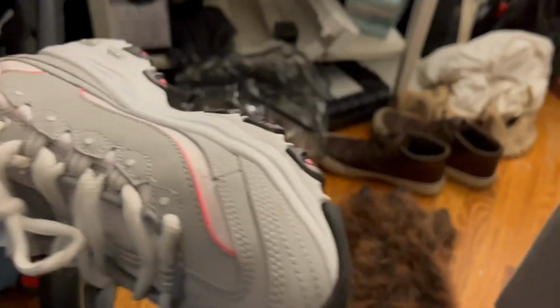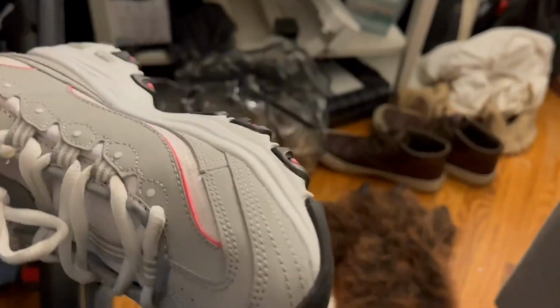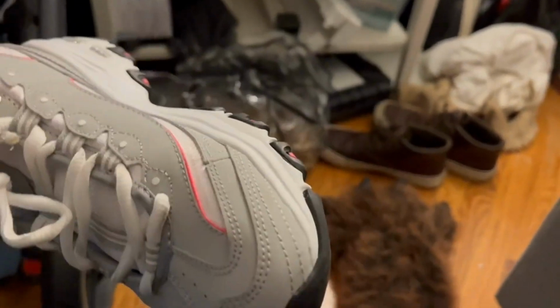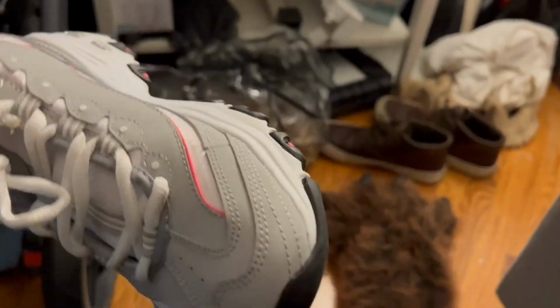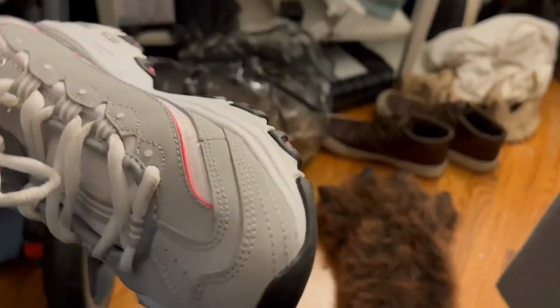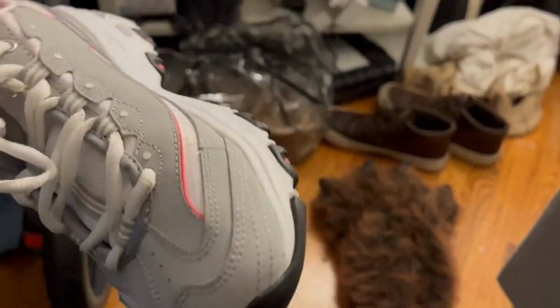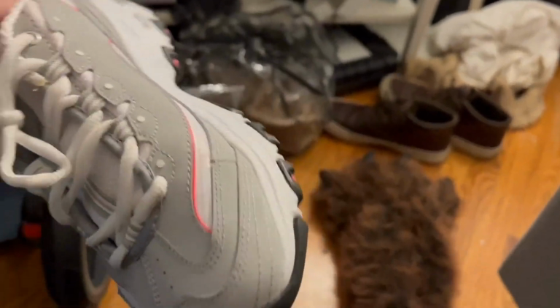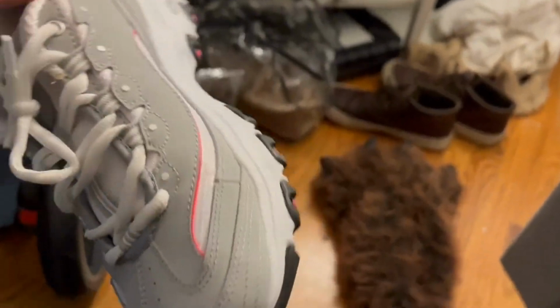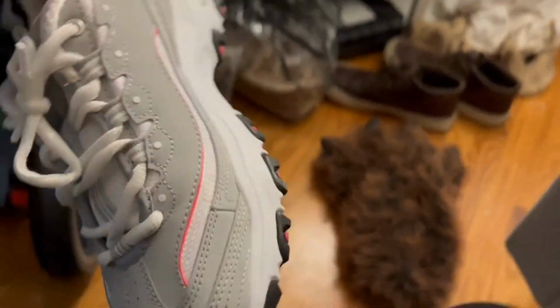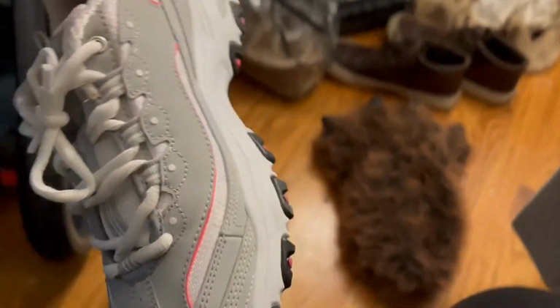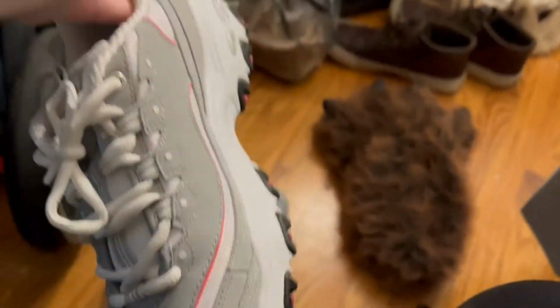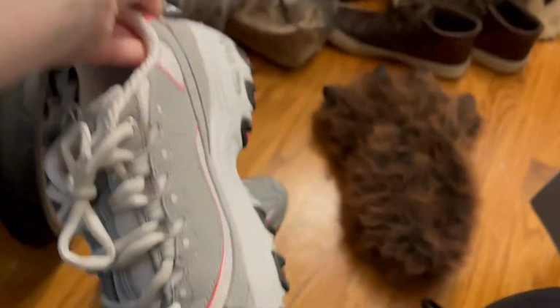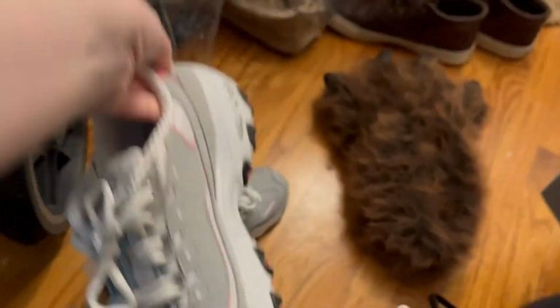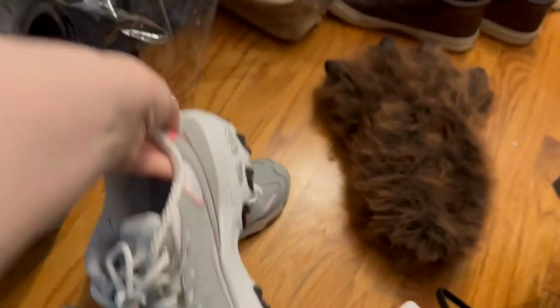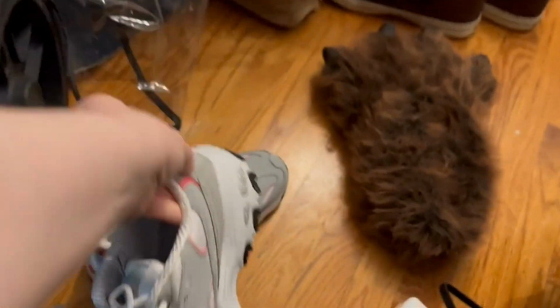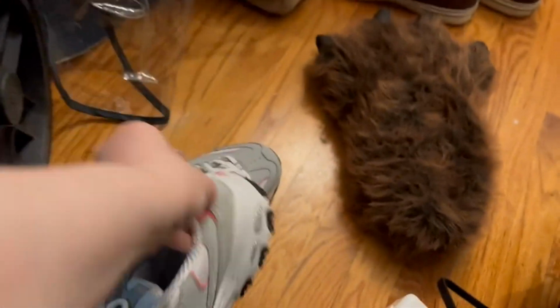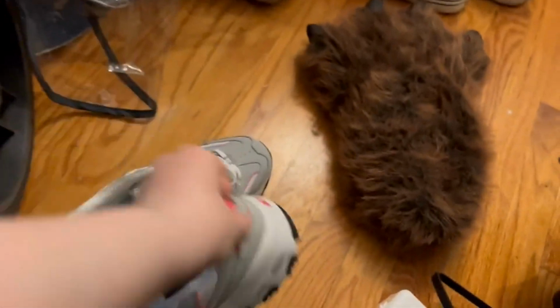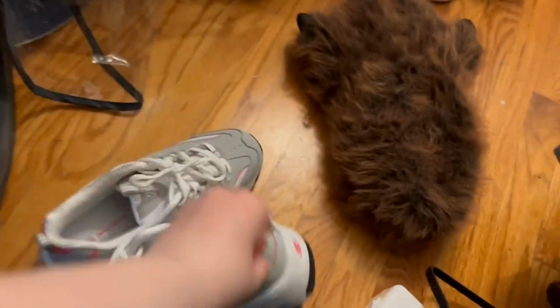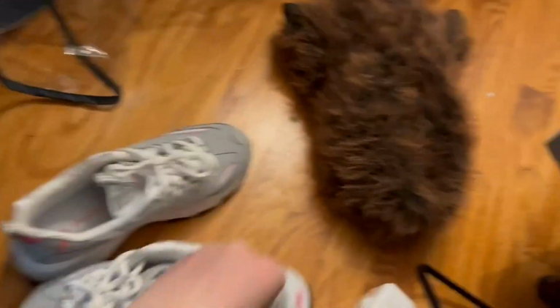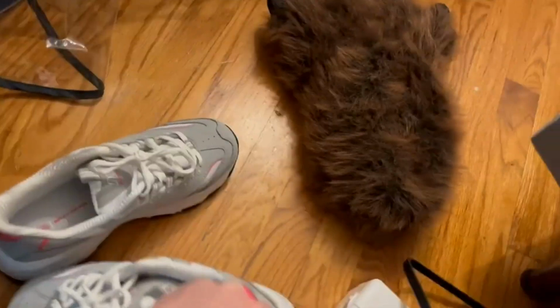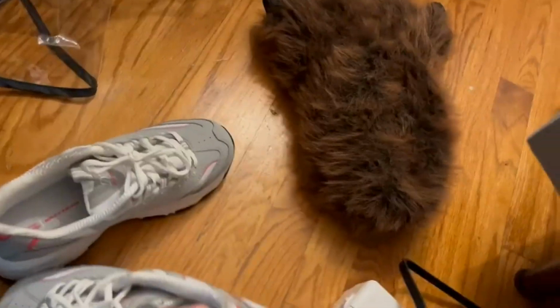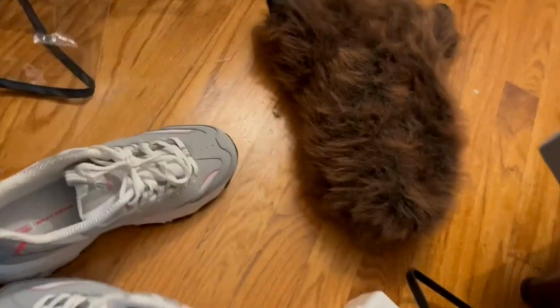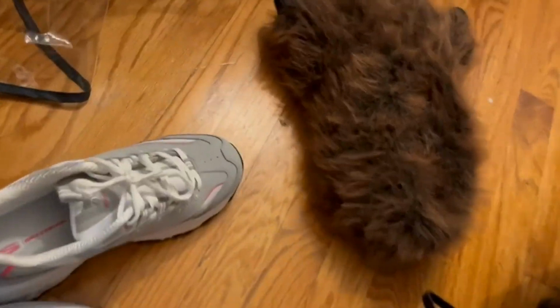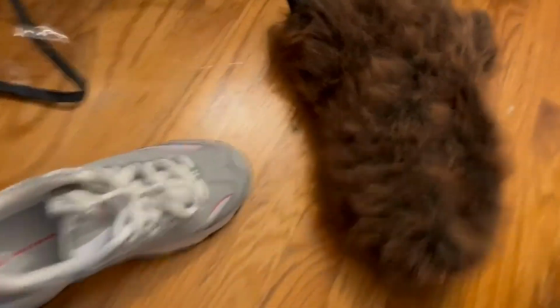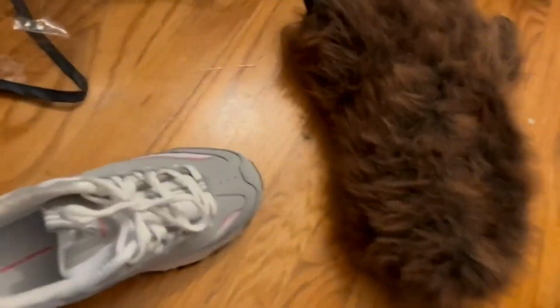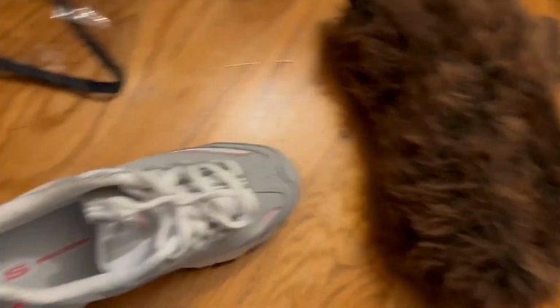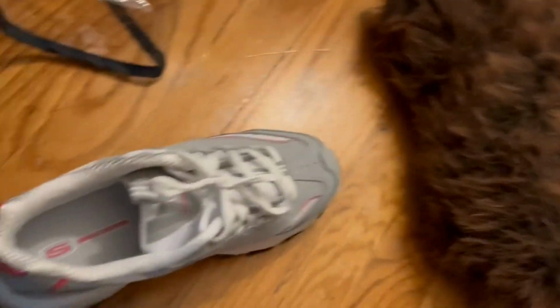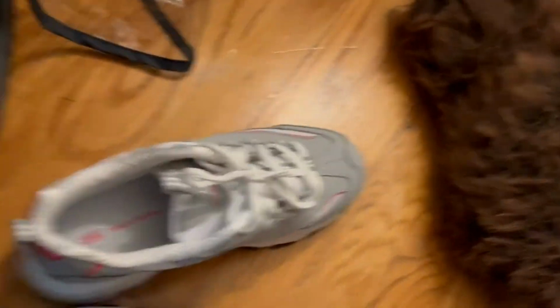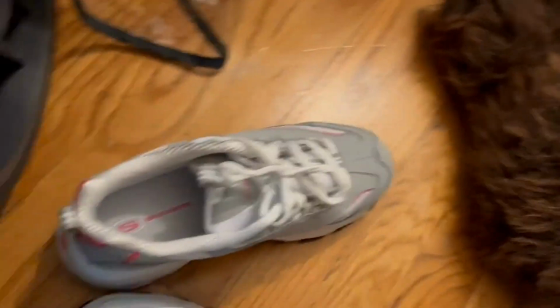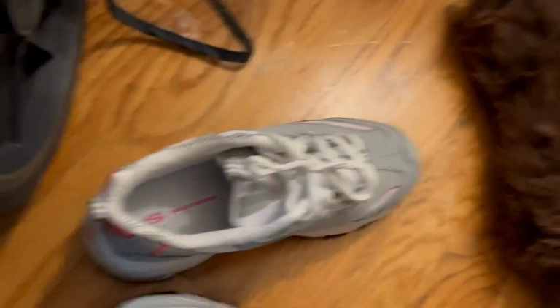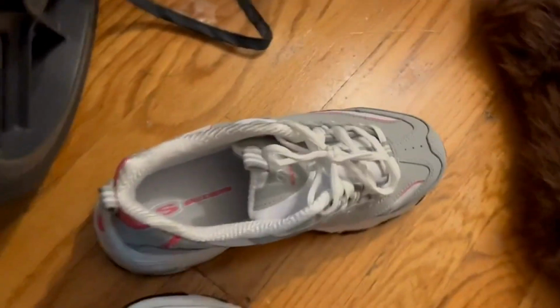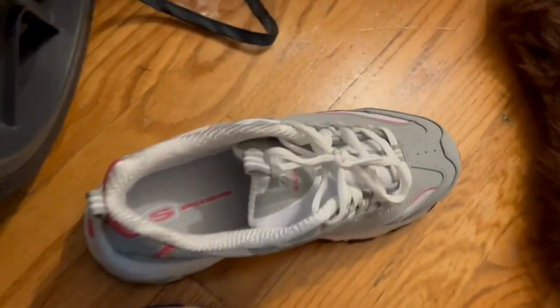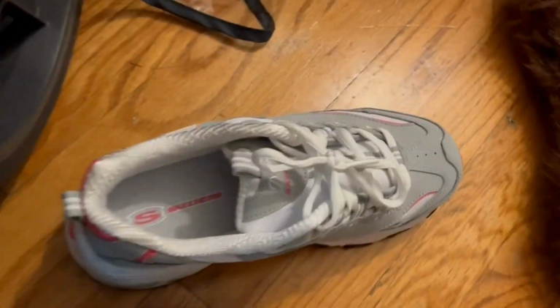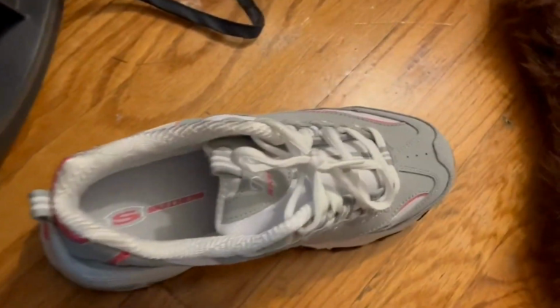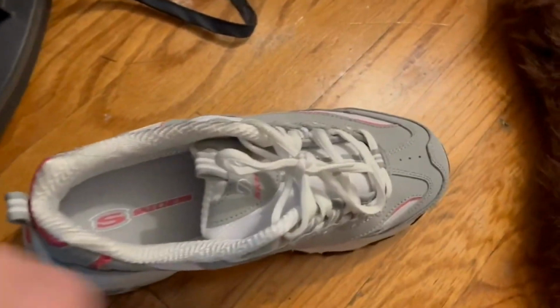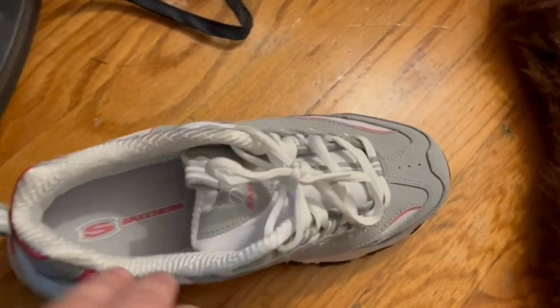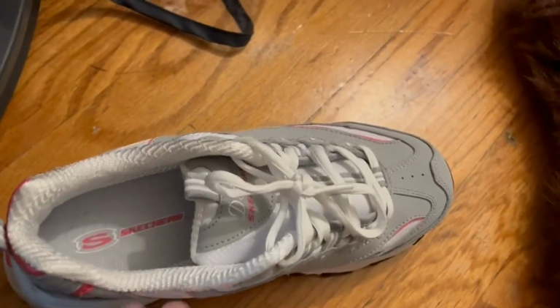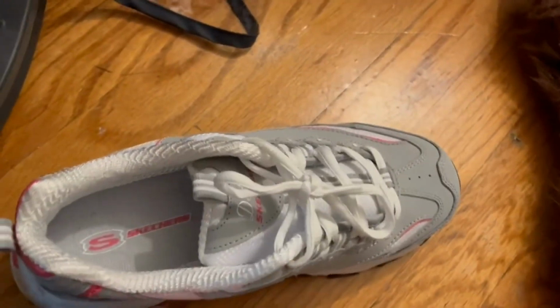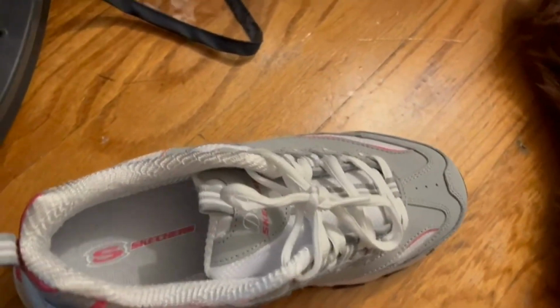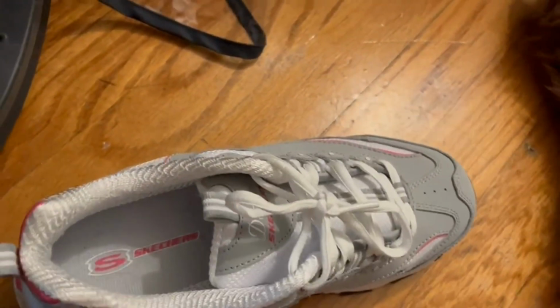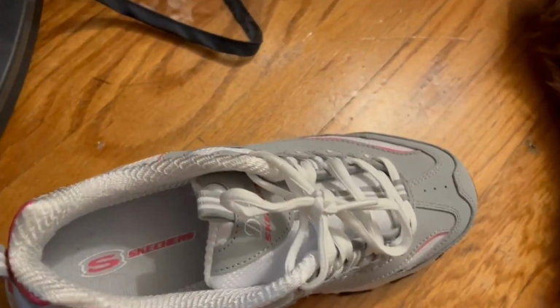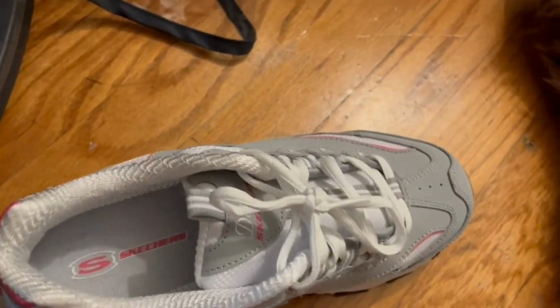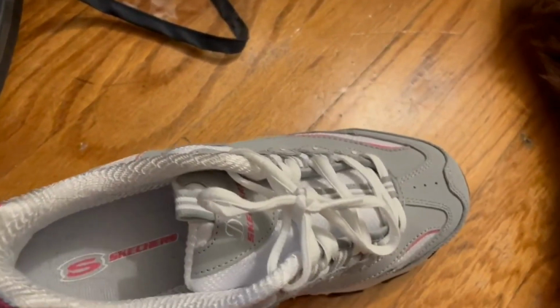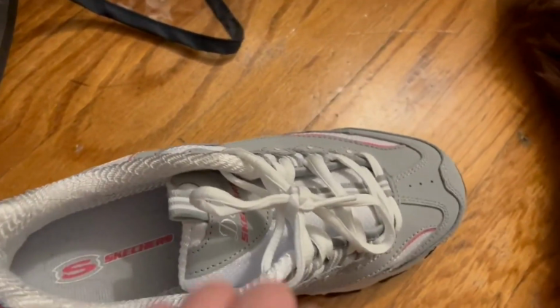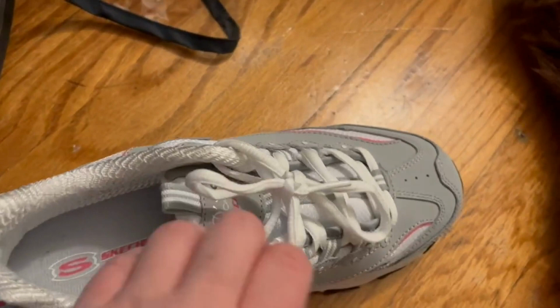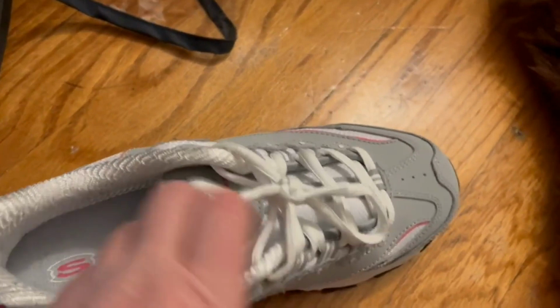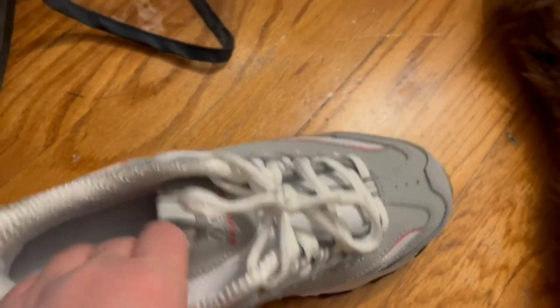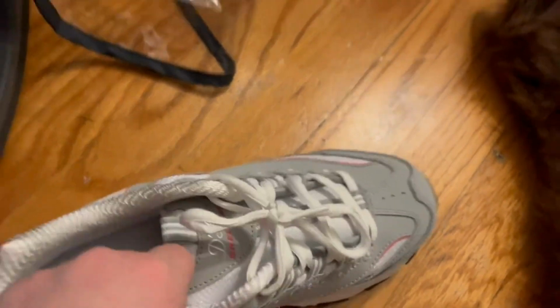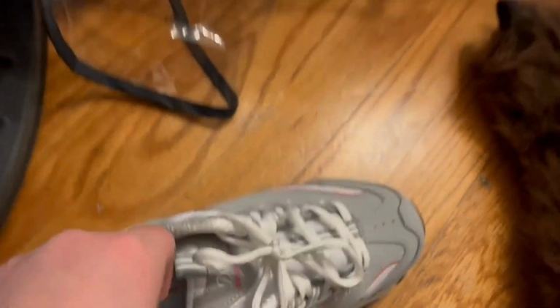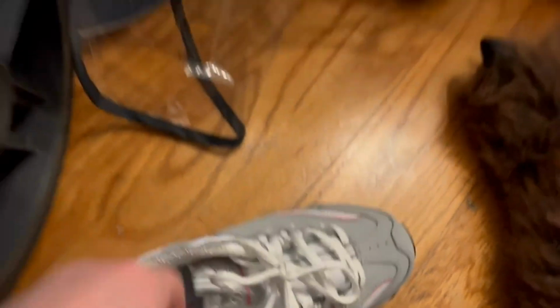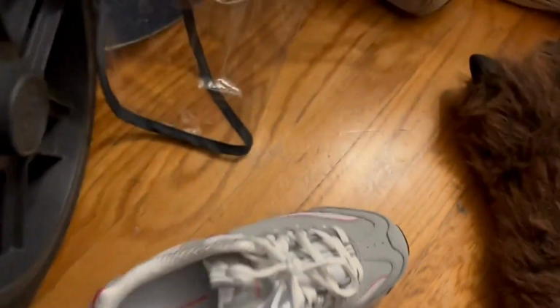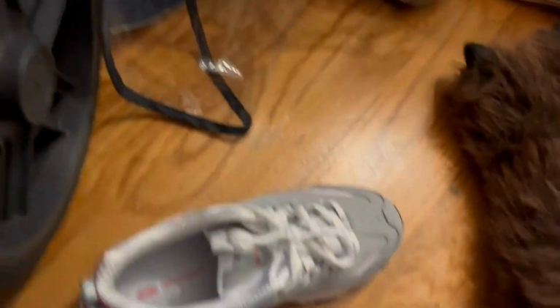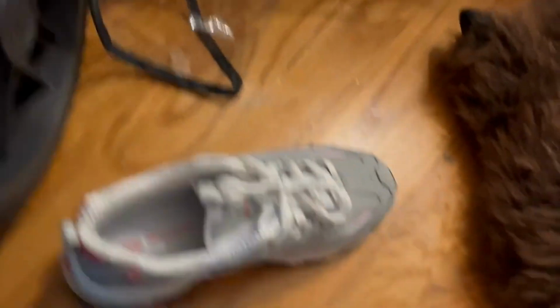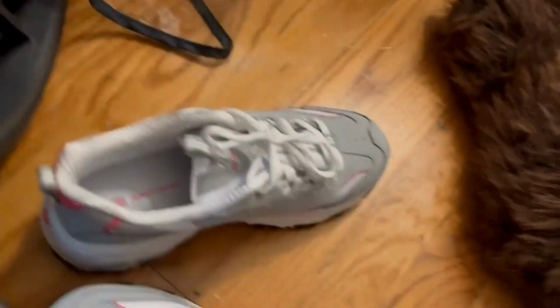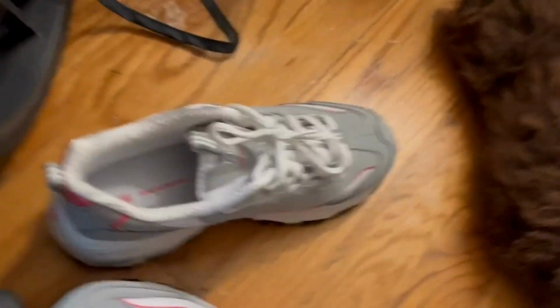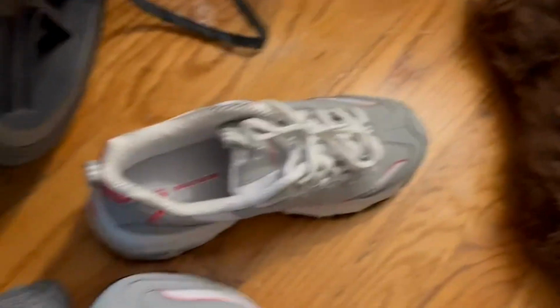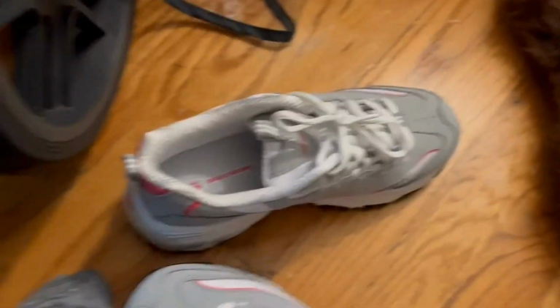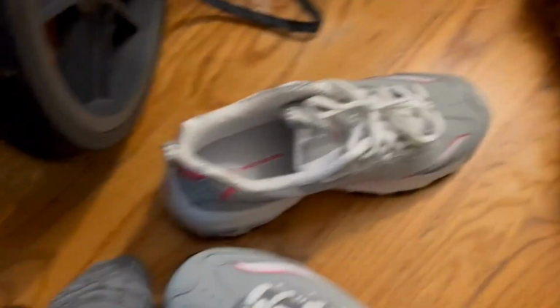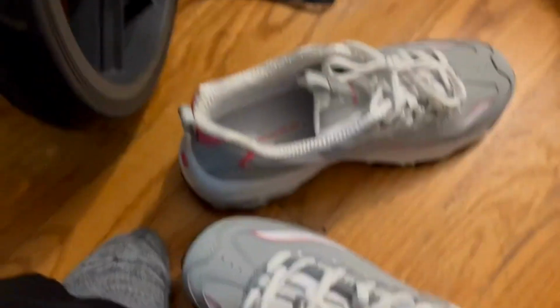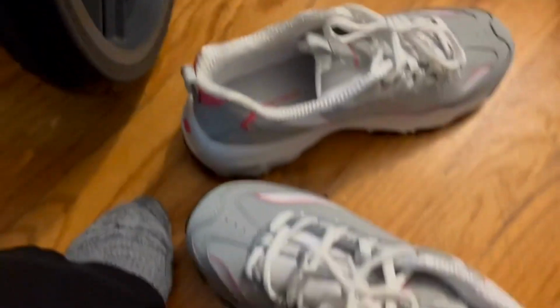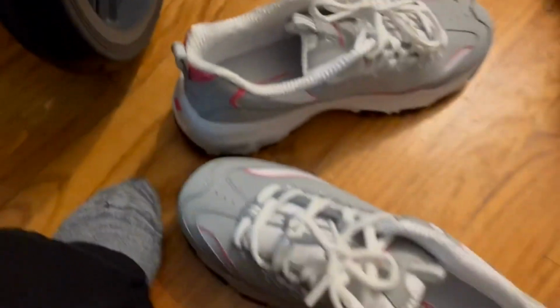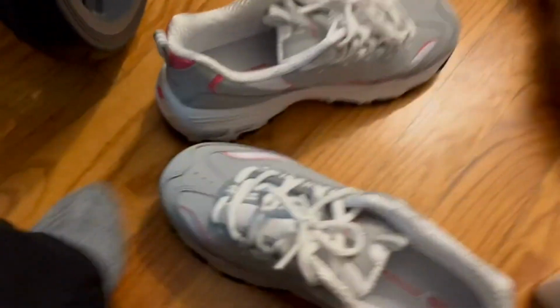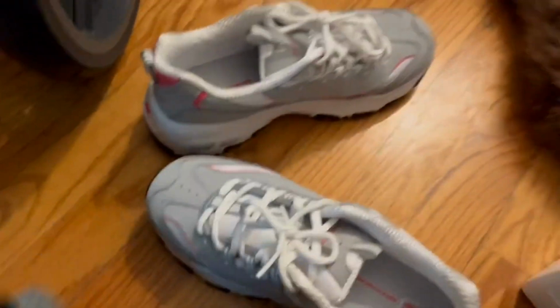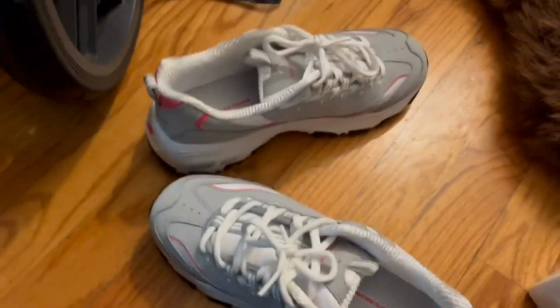This is the front. These have laces — I think some of them don't have laces, but I really like these shoes.